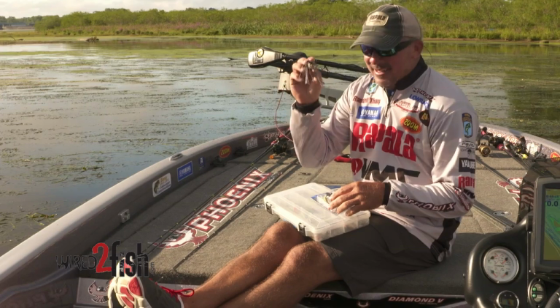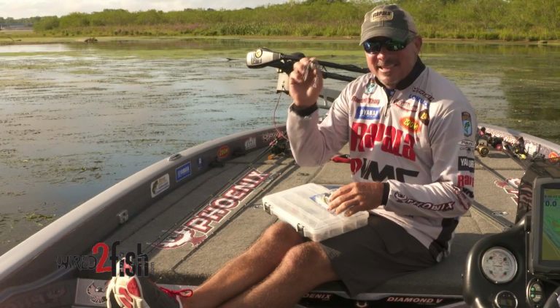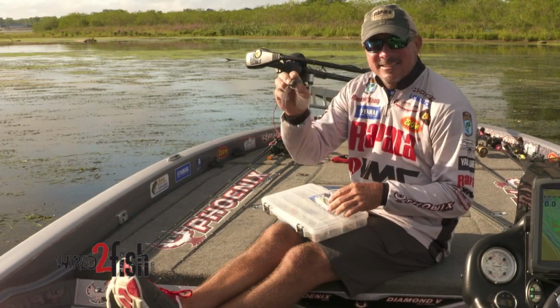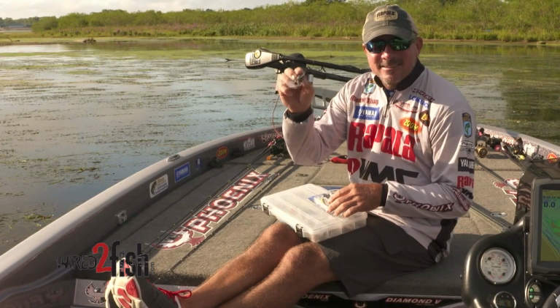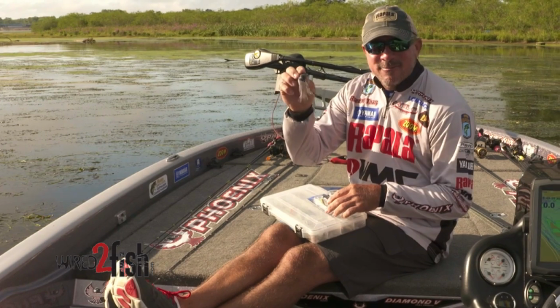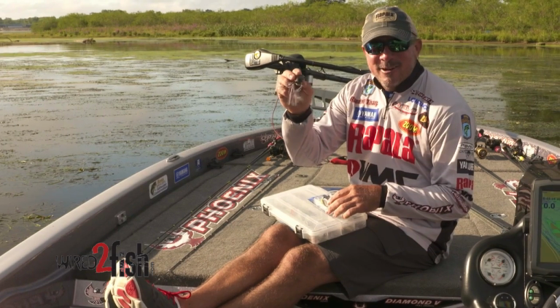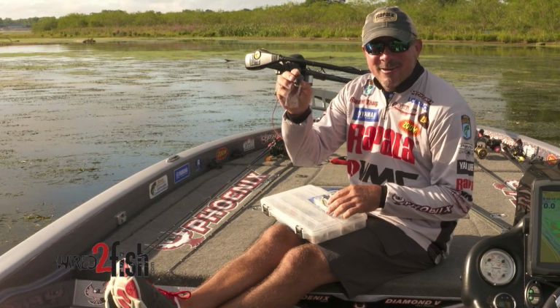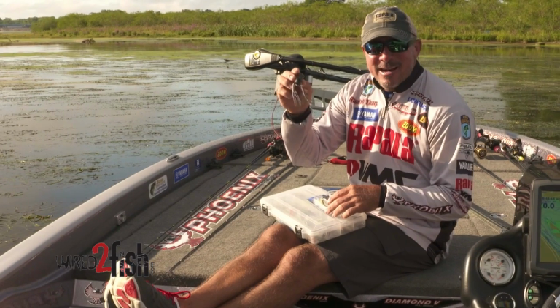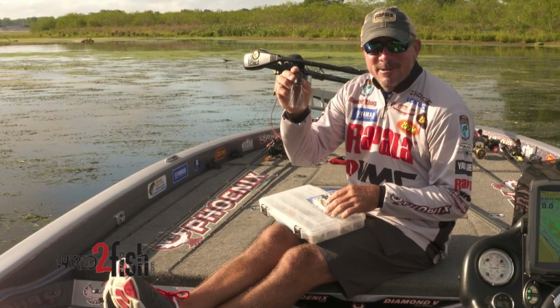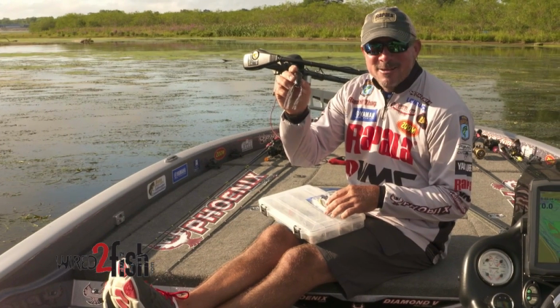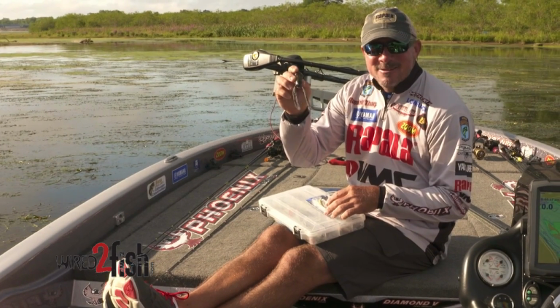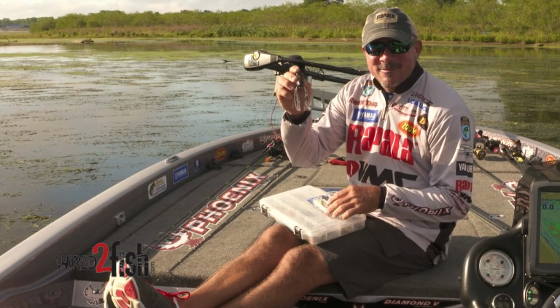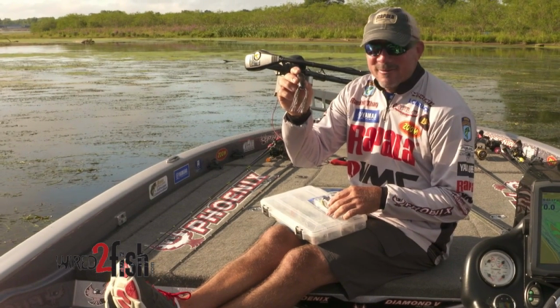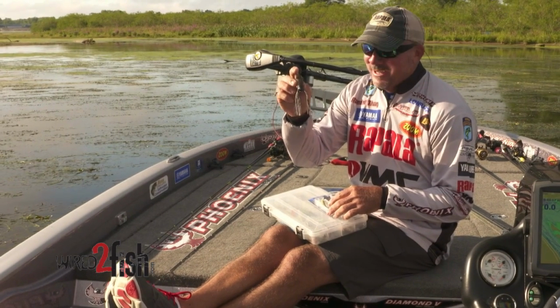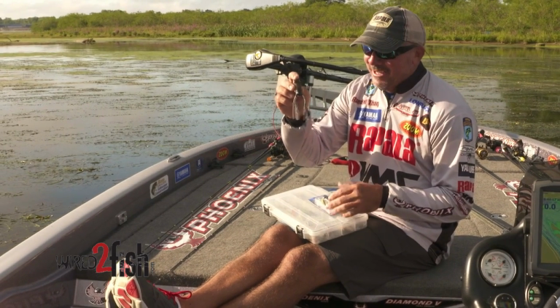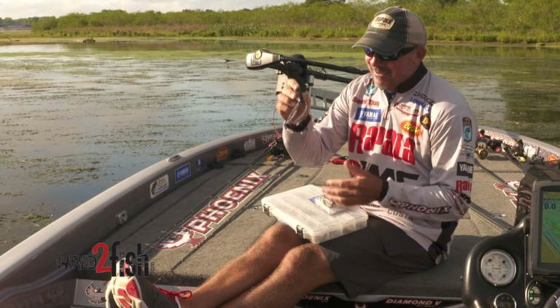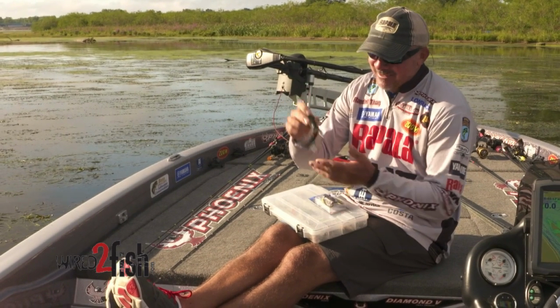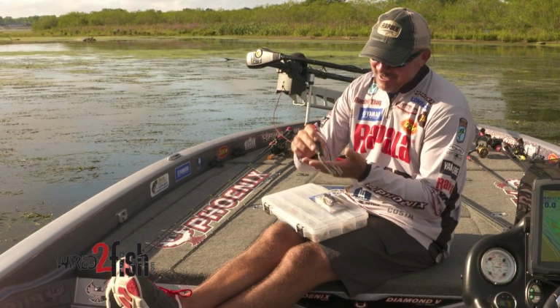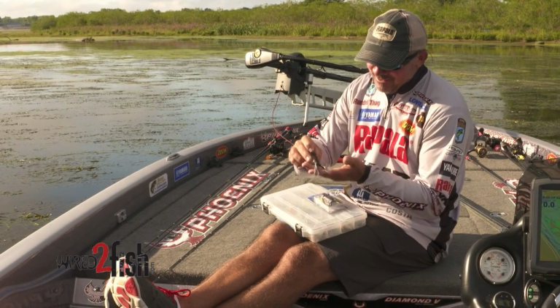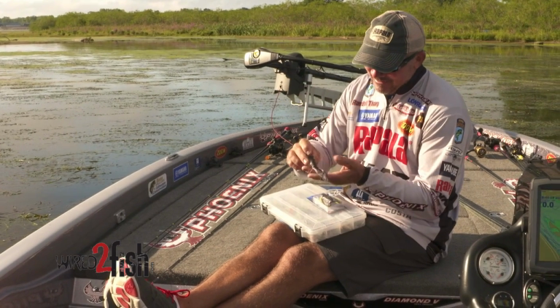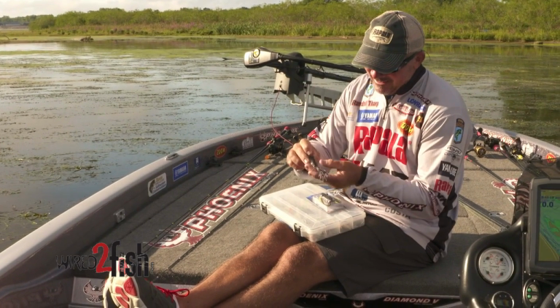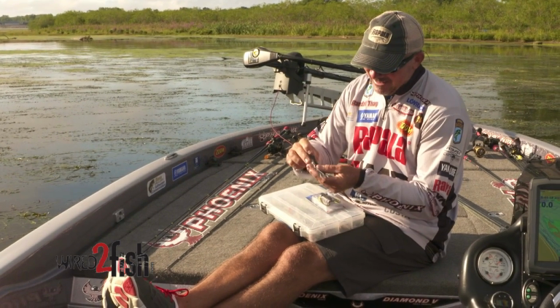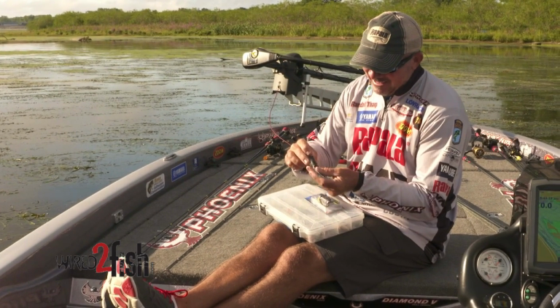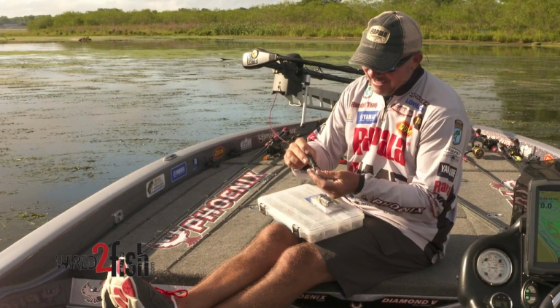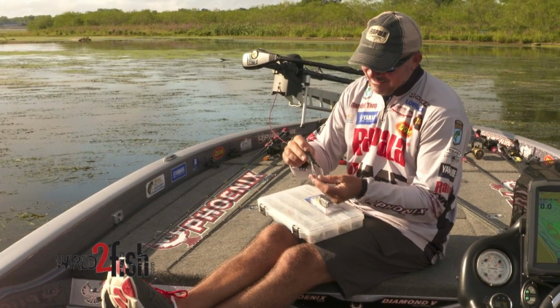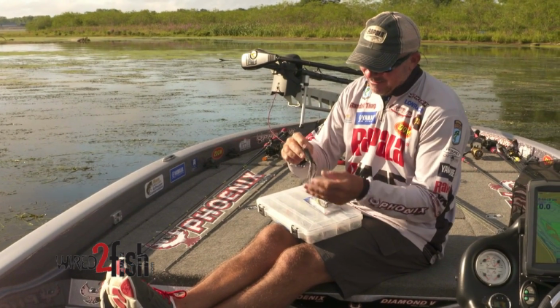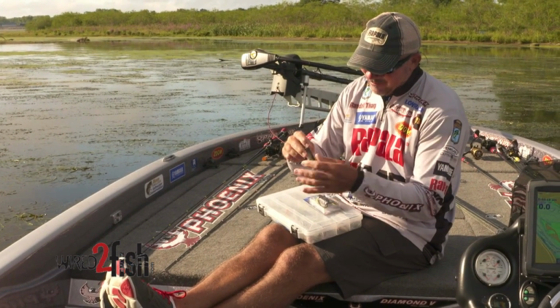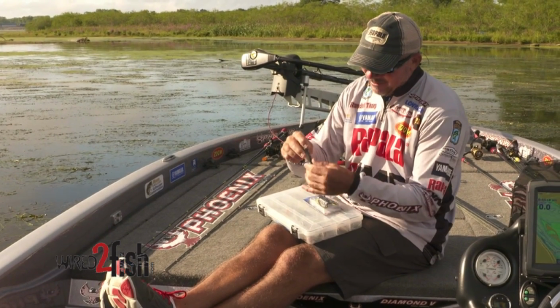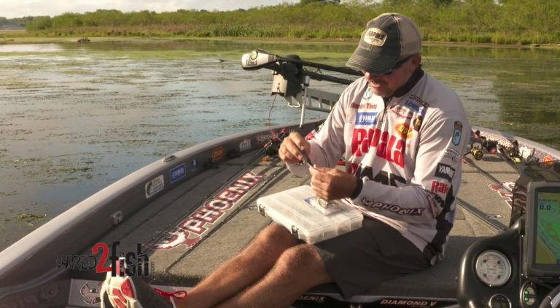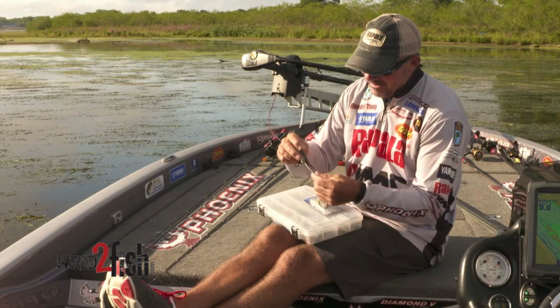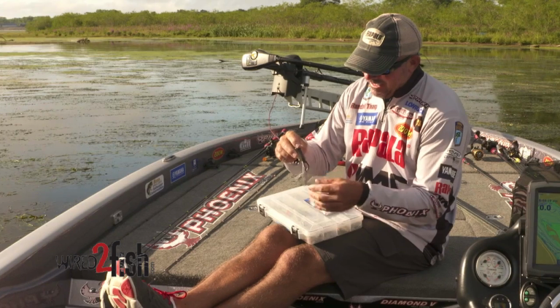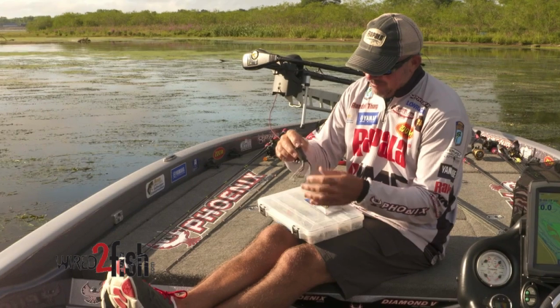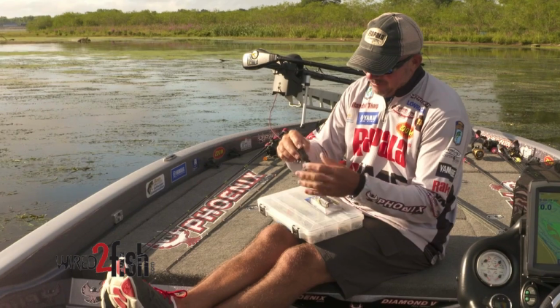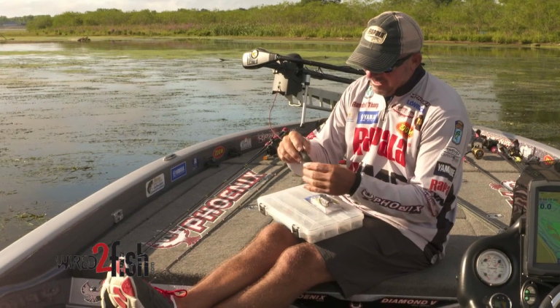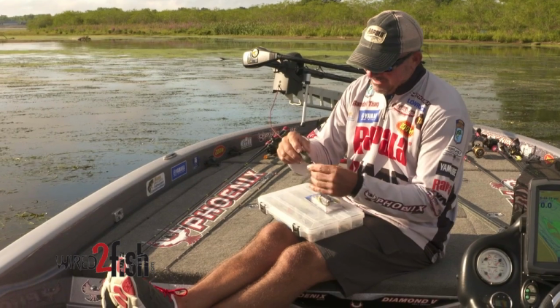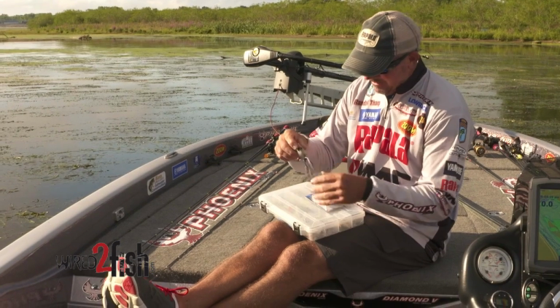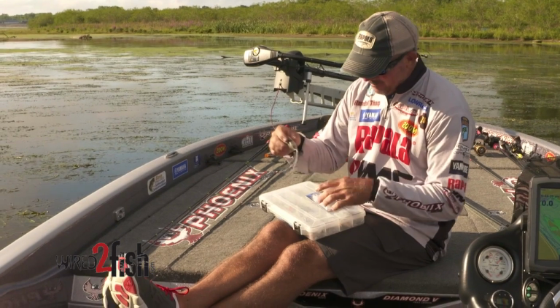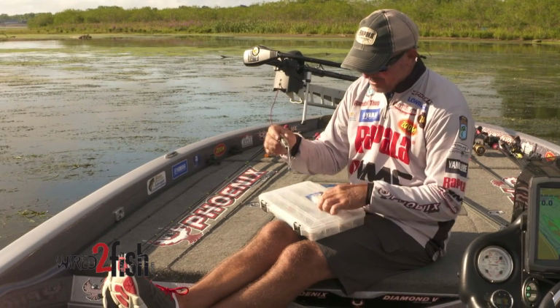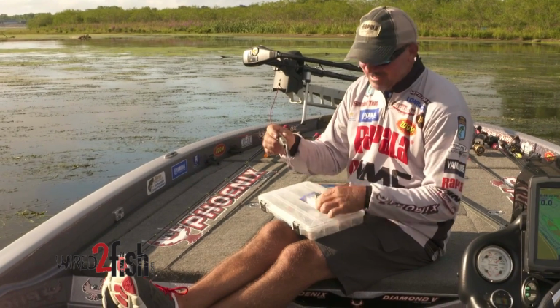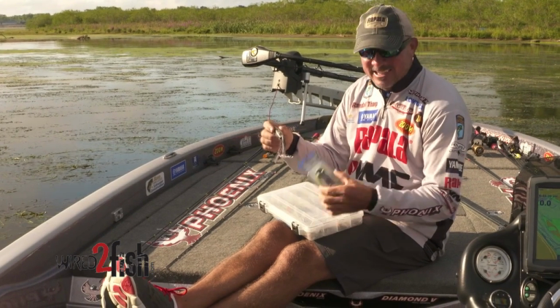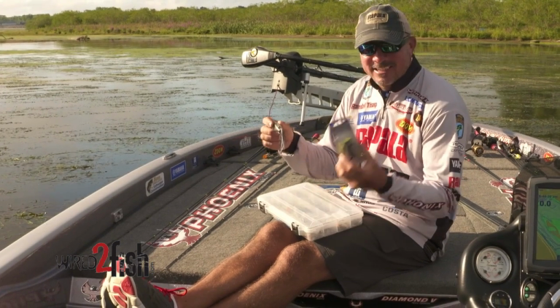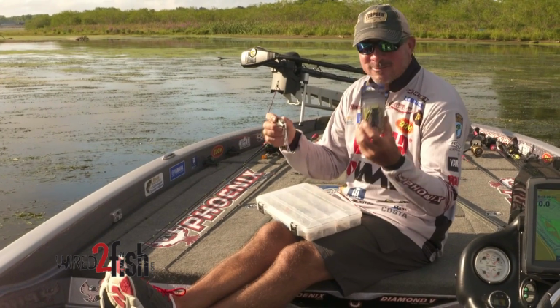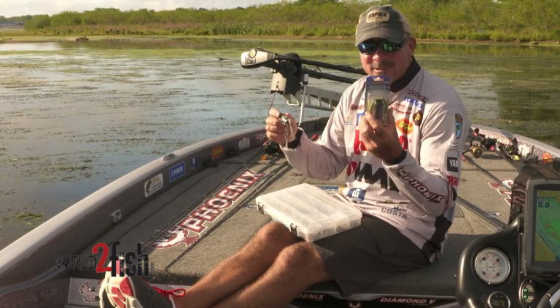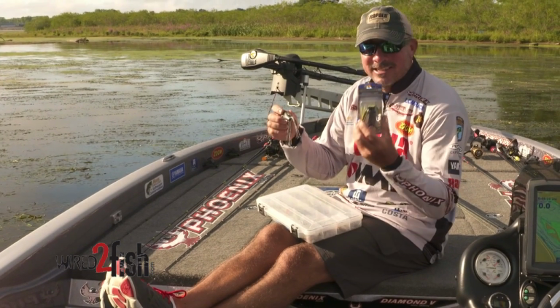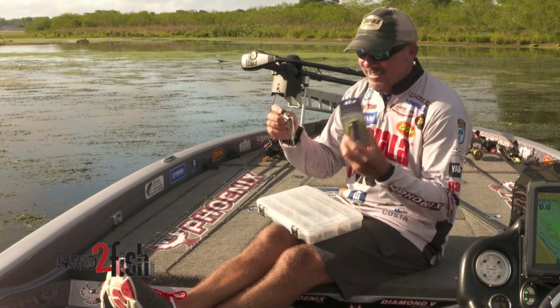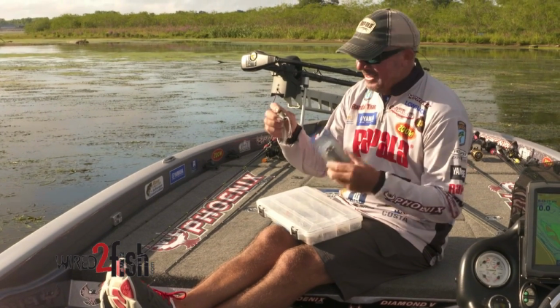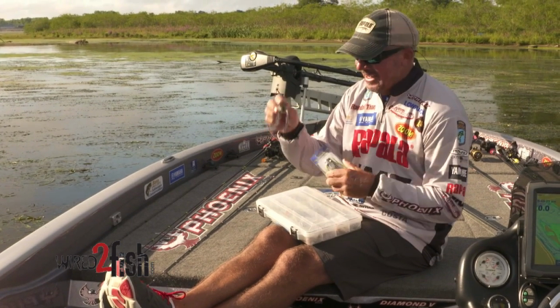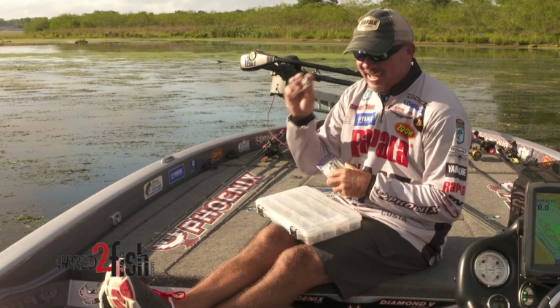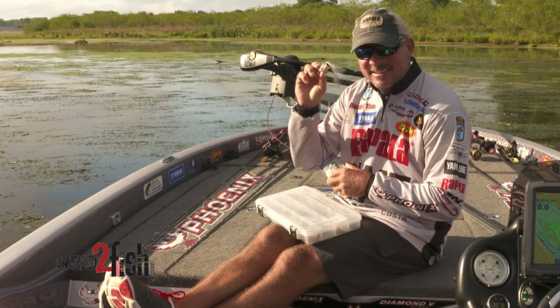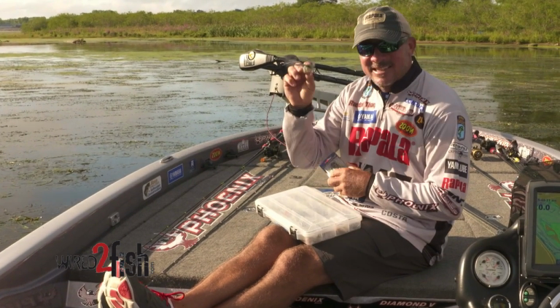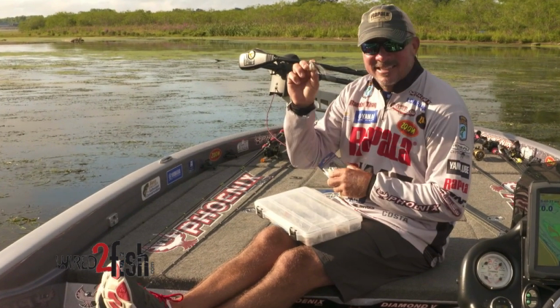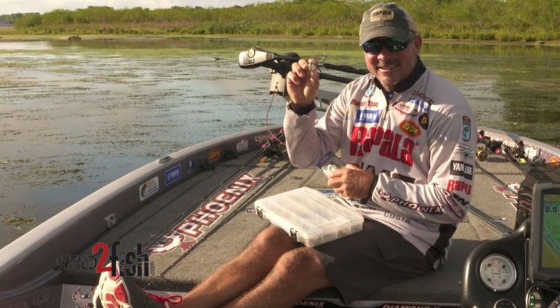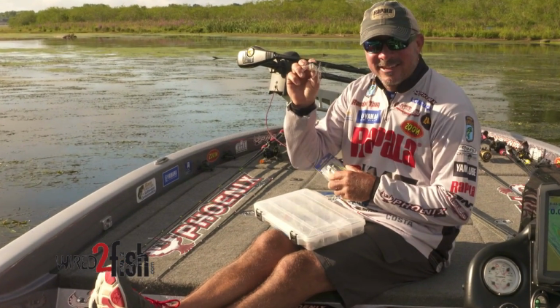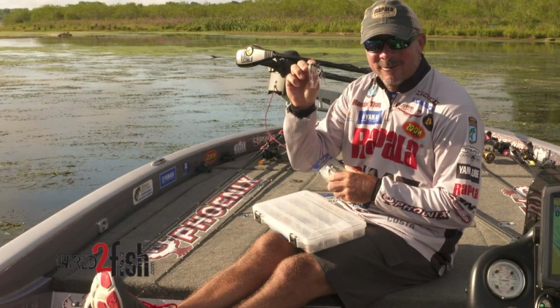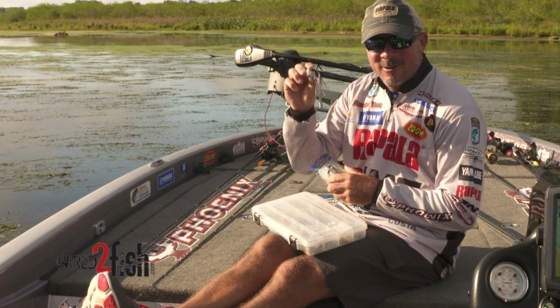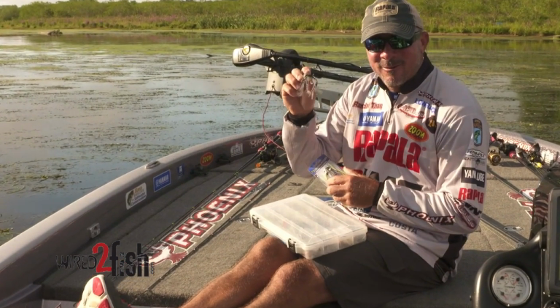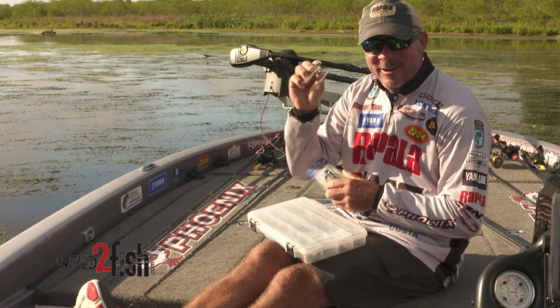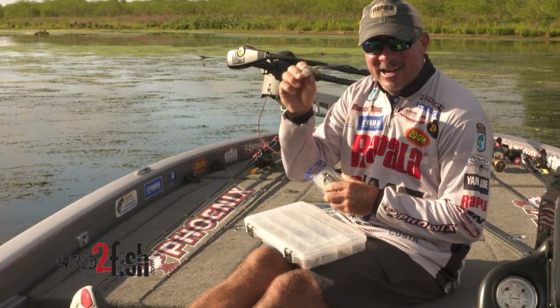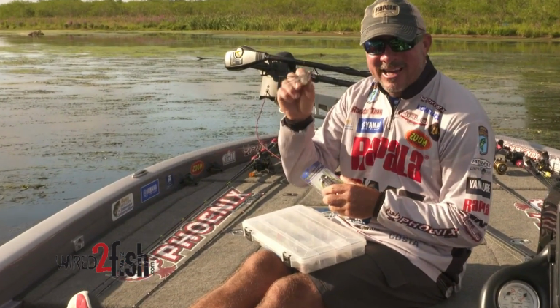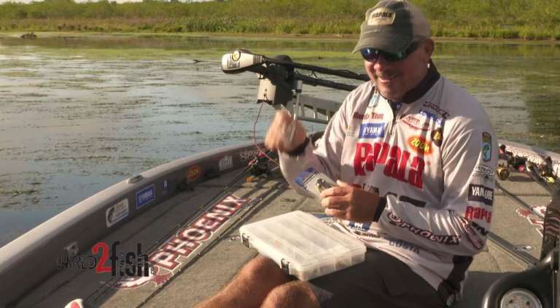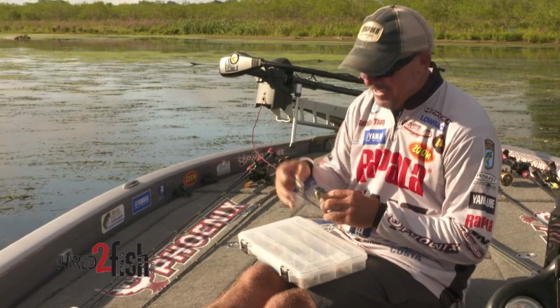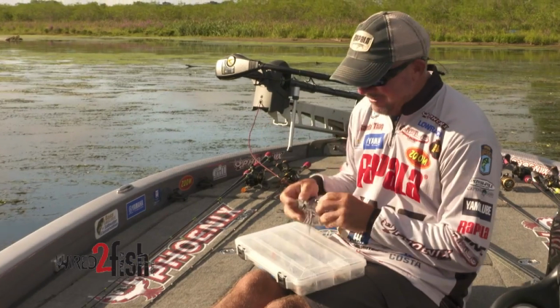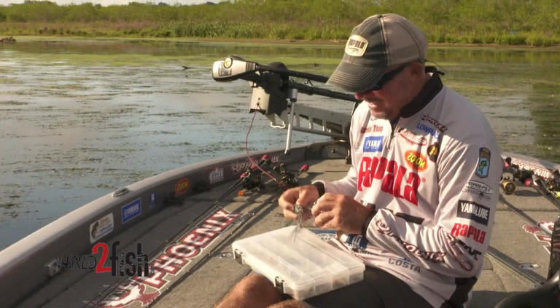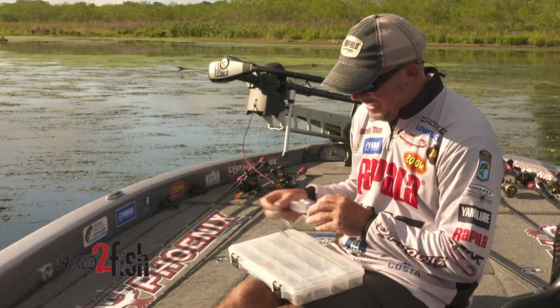This is a frog I've been using for a year and you can see the legs look really lifelike. They look just like this one and this thing's a year old. How do I do that?